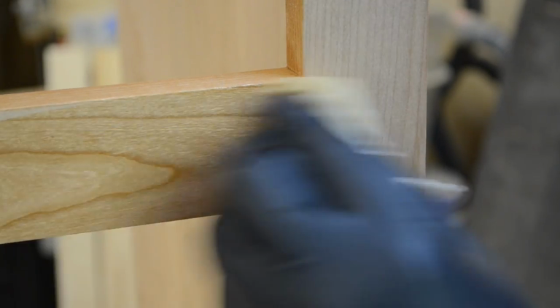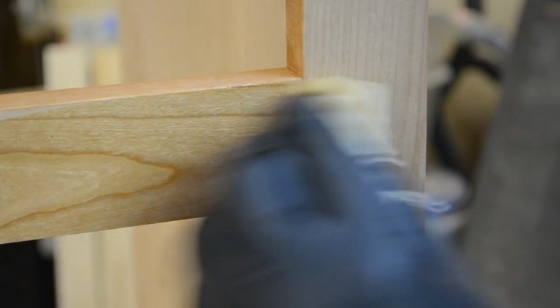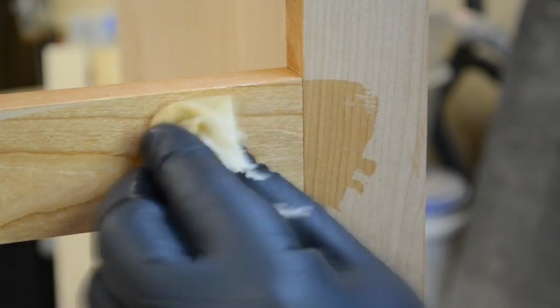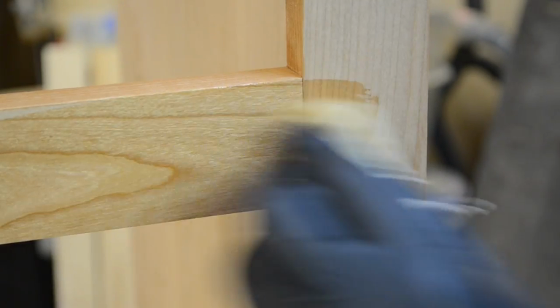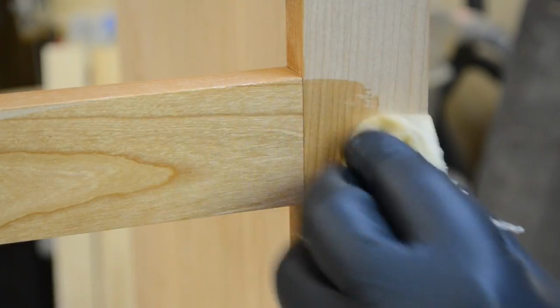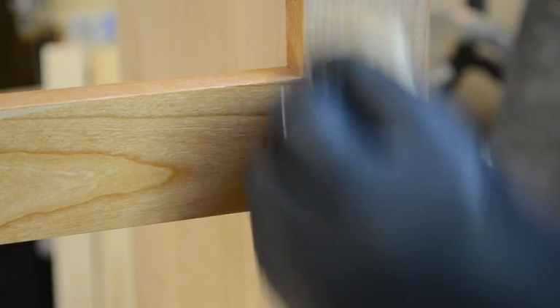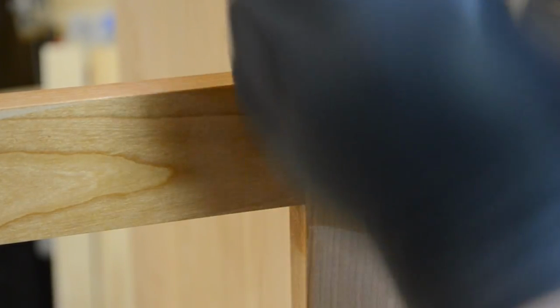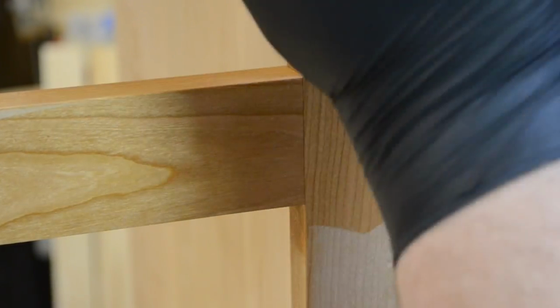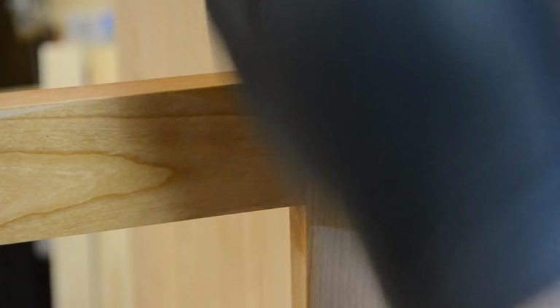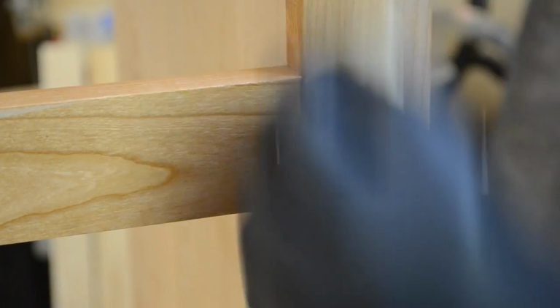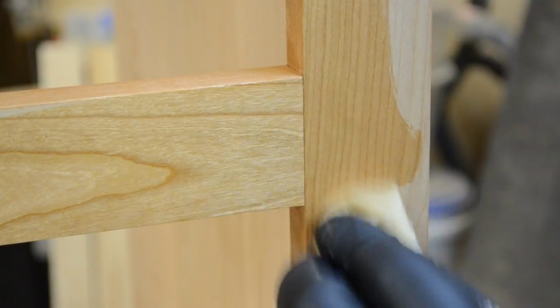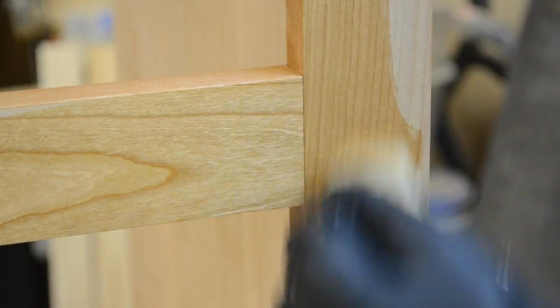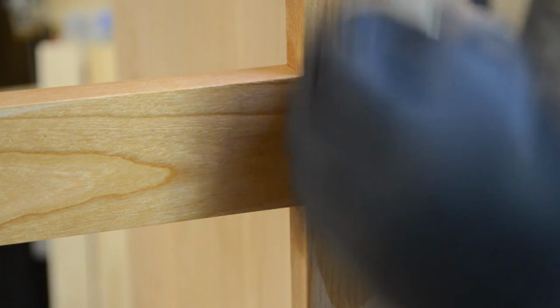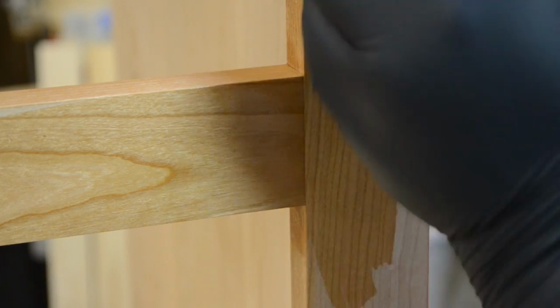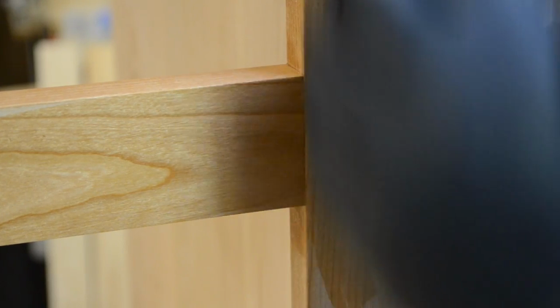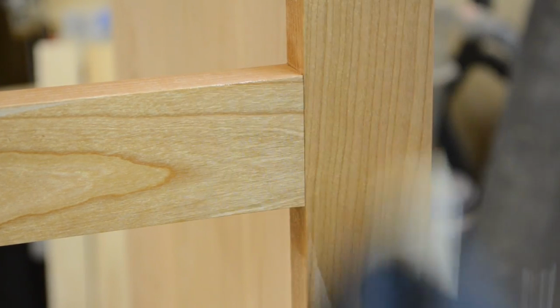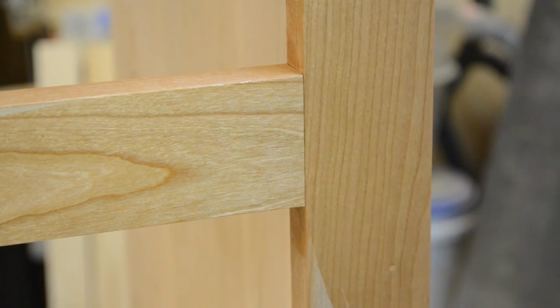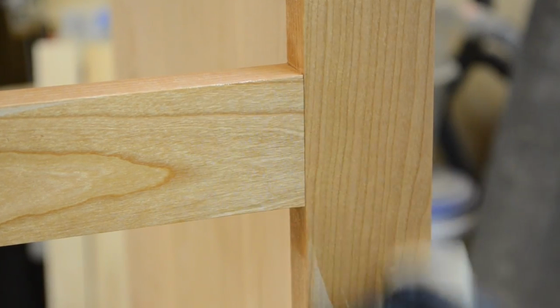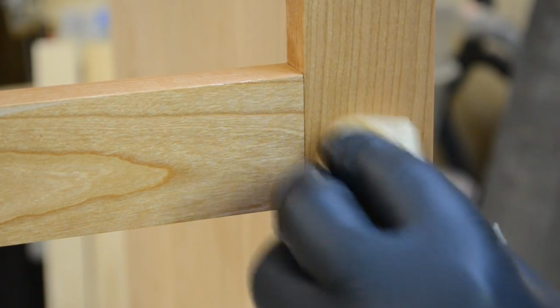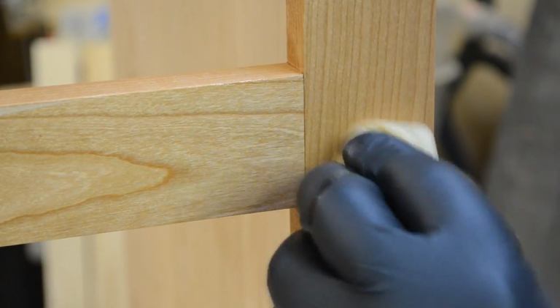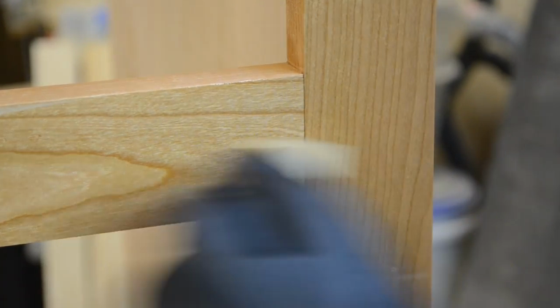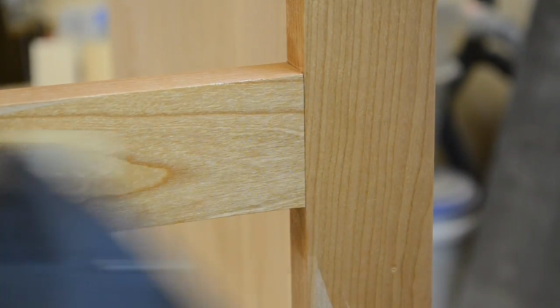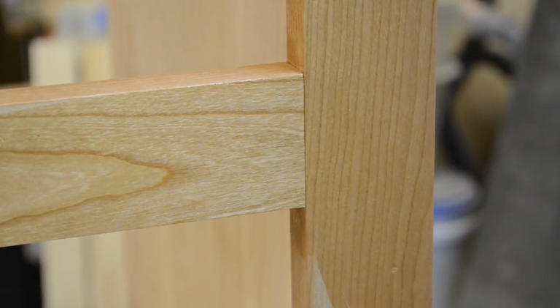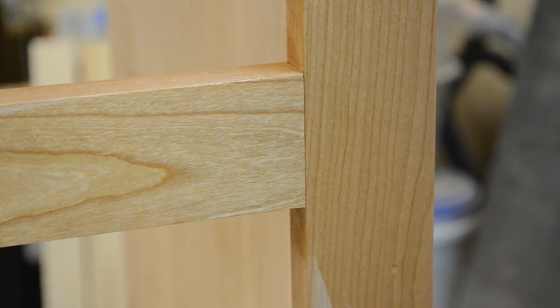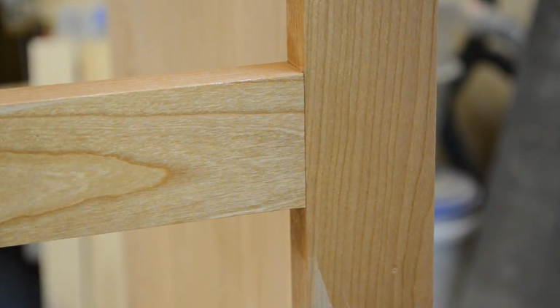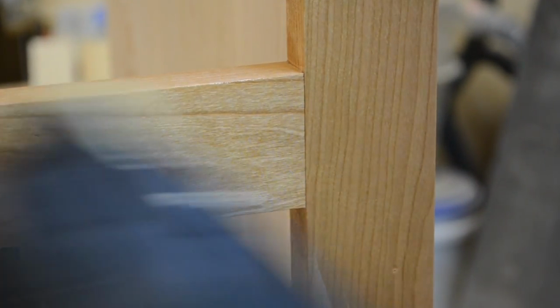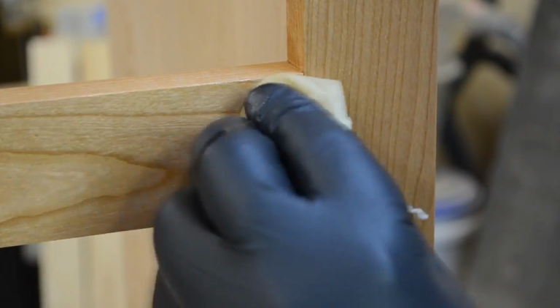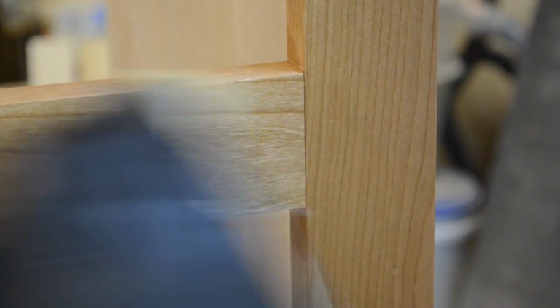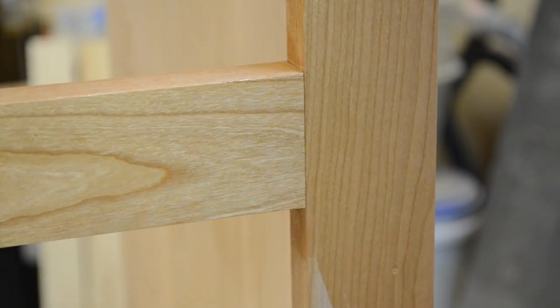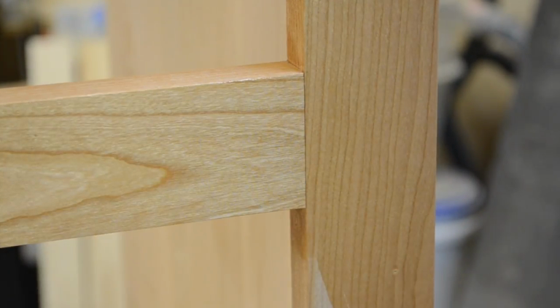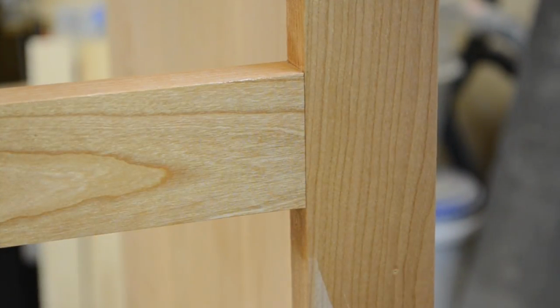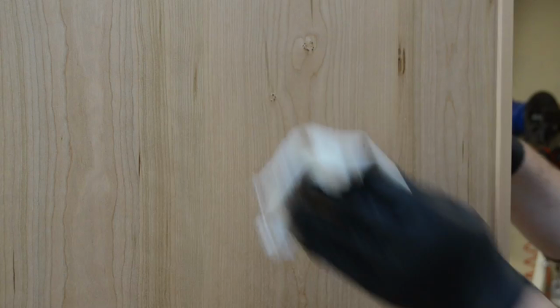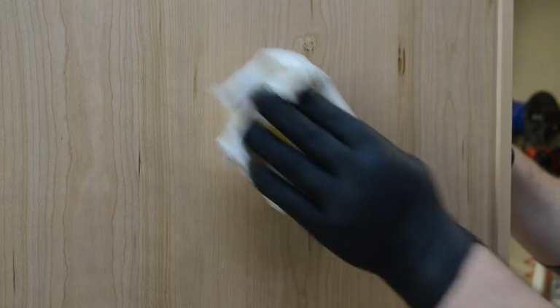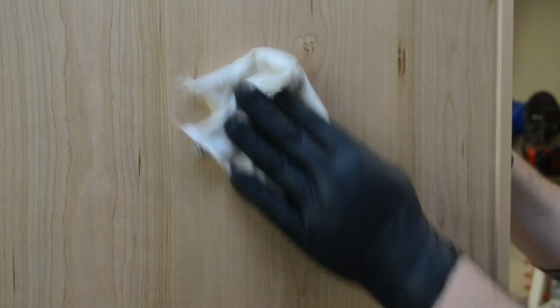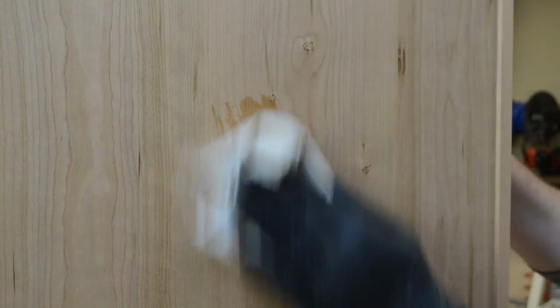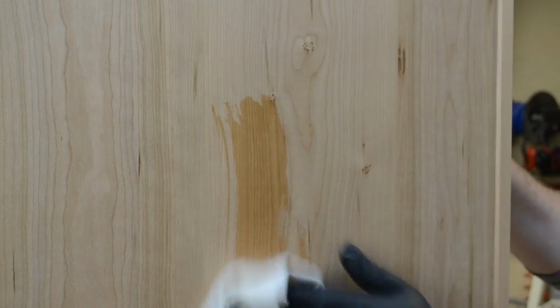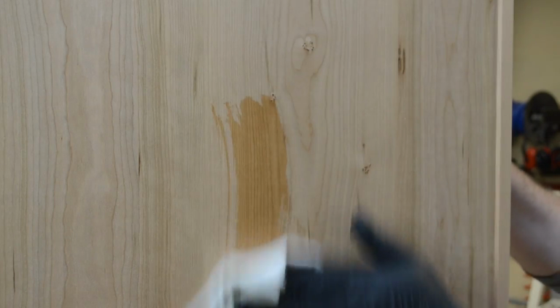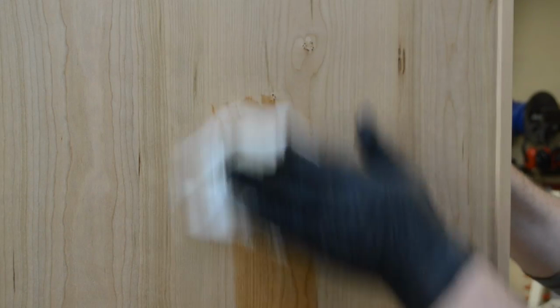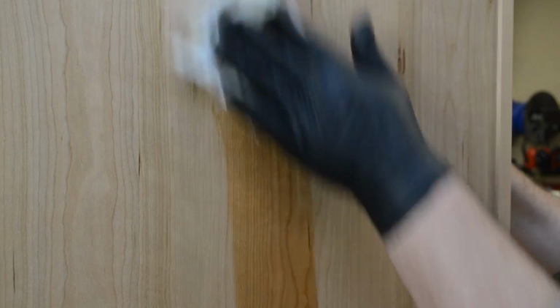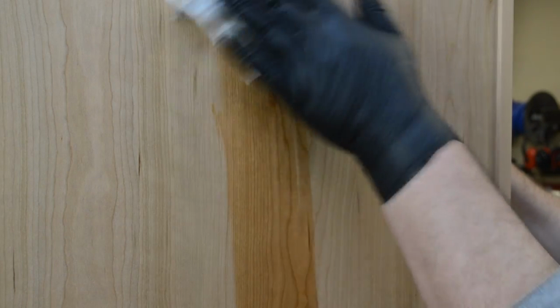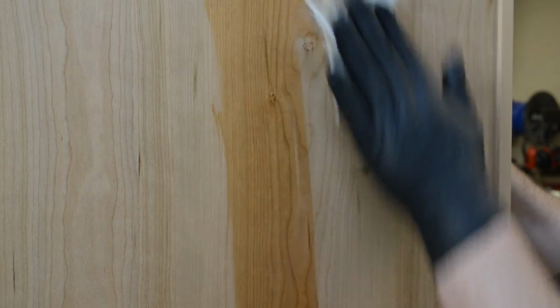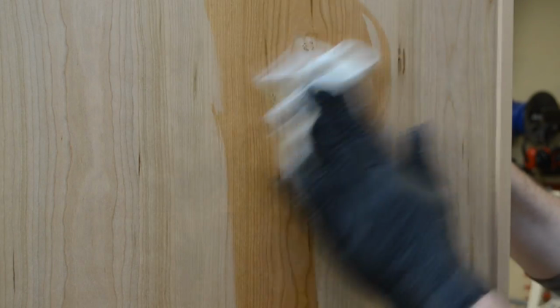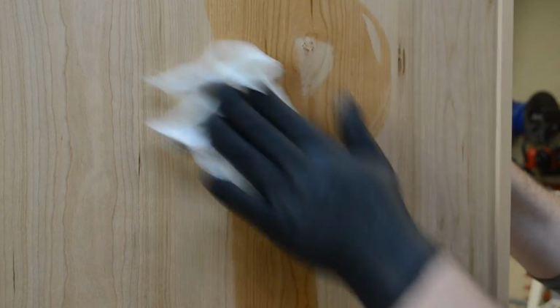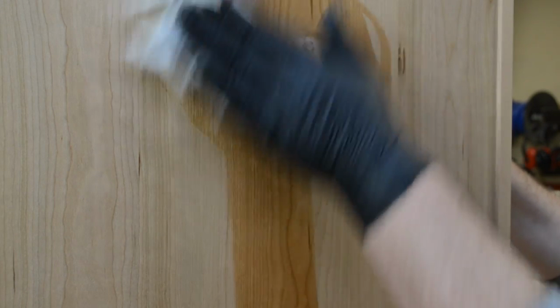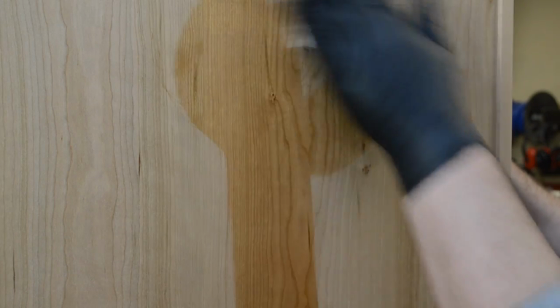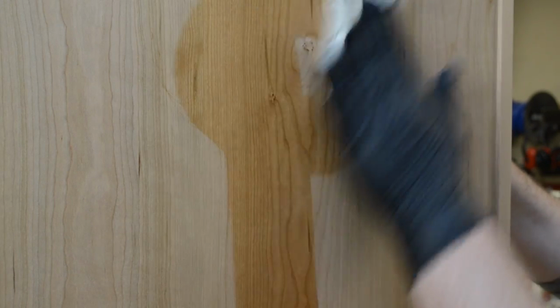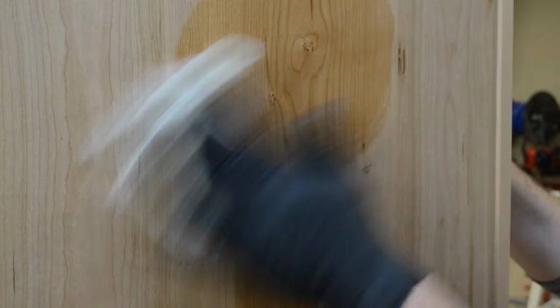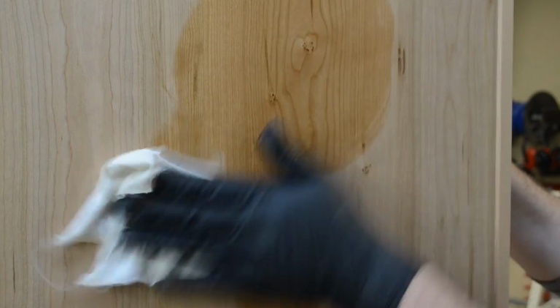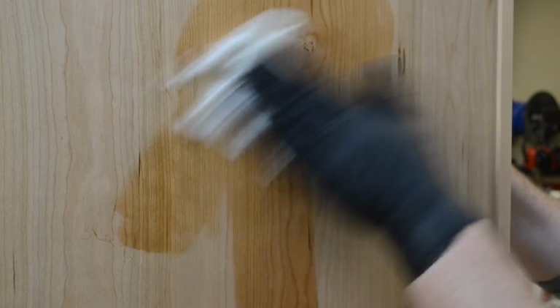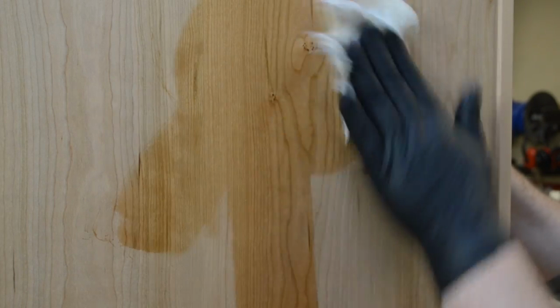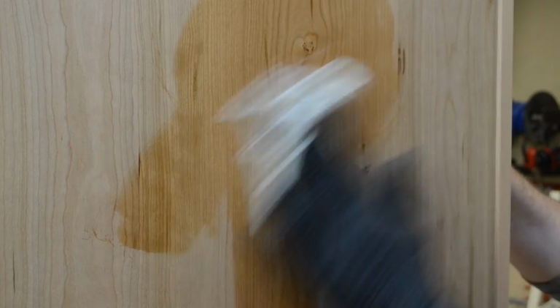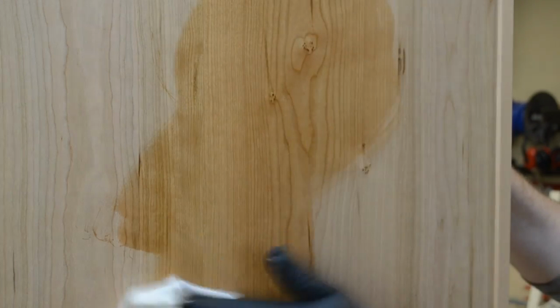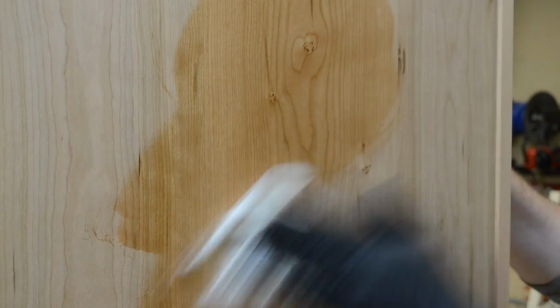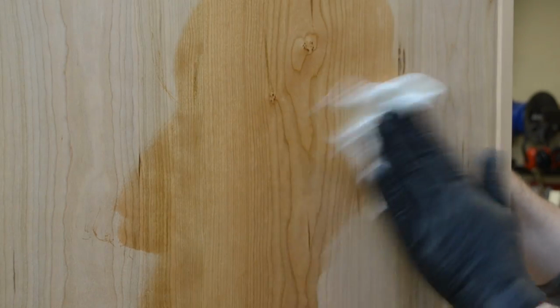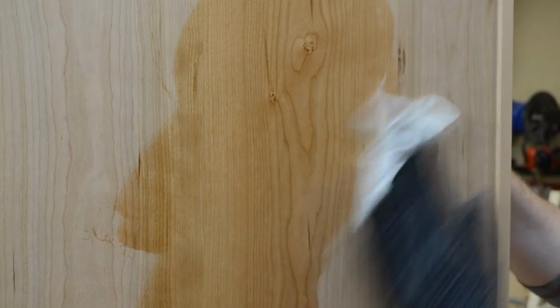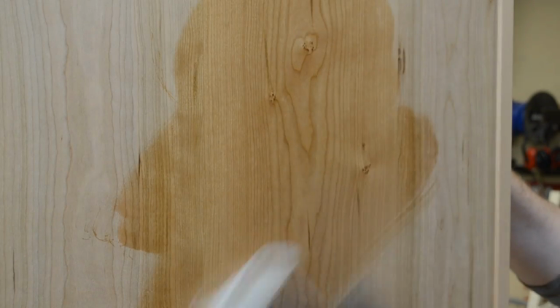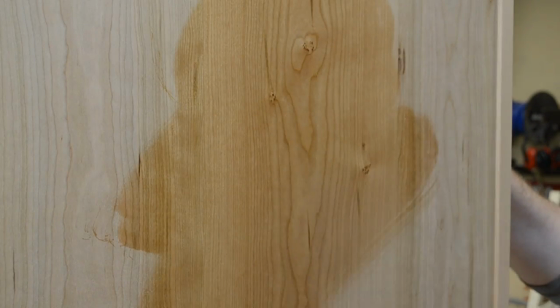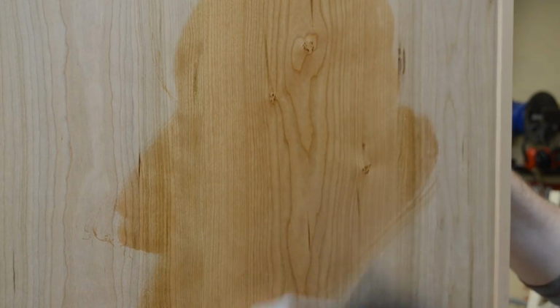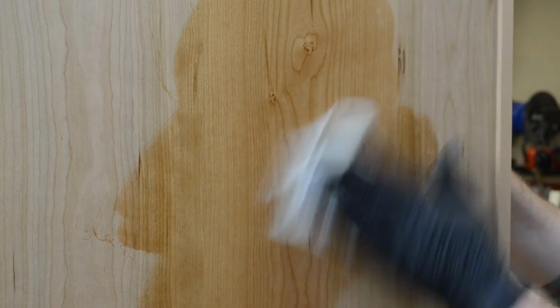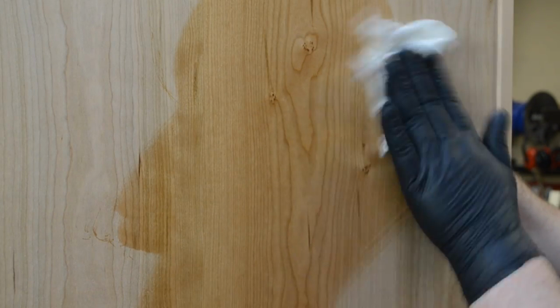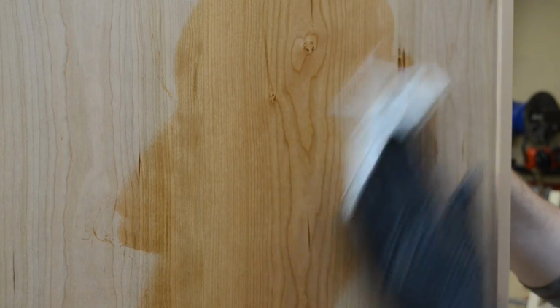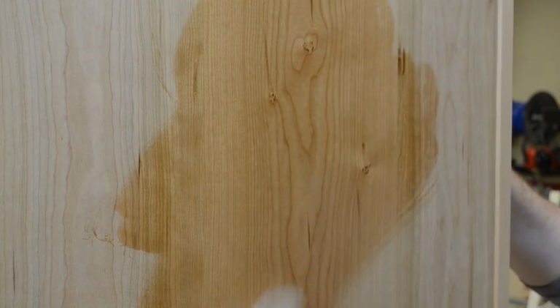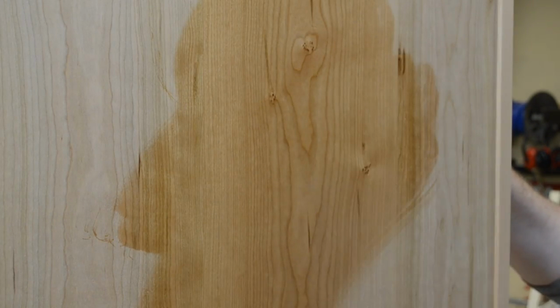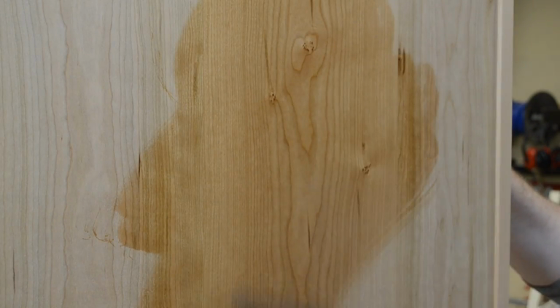Then it was time for finish. My finish of choice, a satin wipe-on polyurethane. I really love how it brings out the grain.